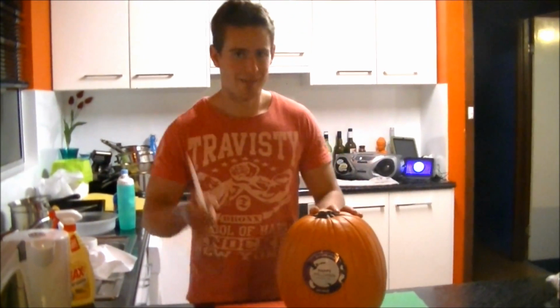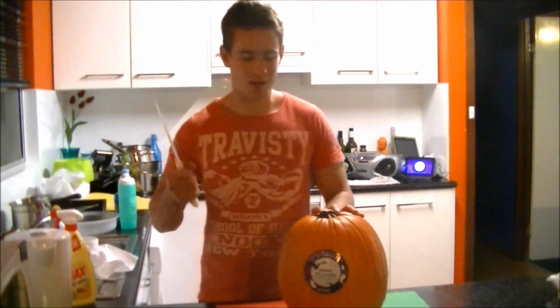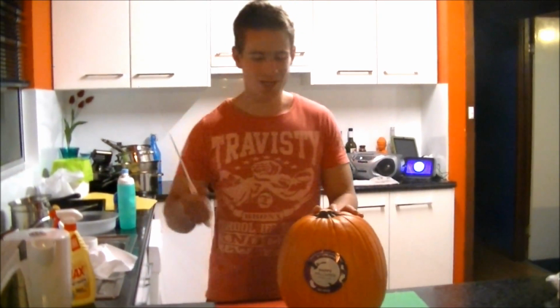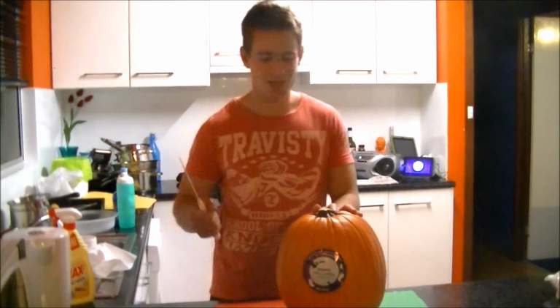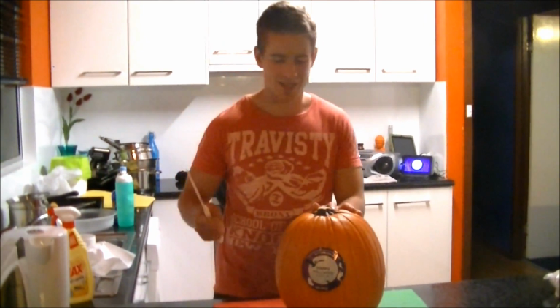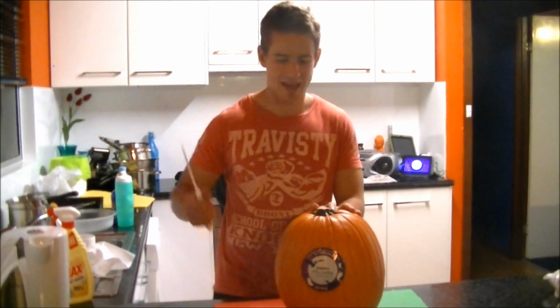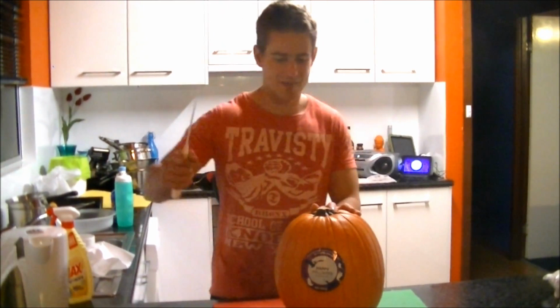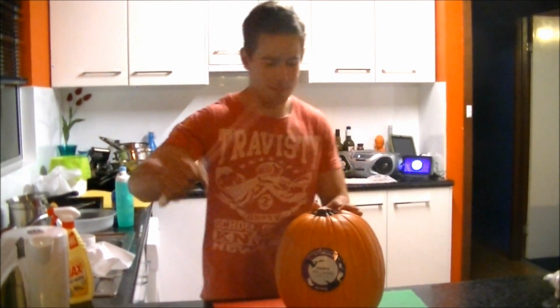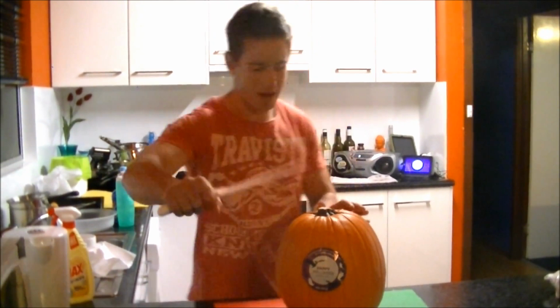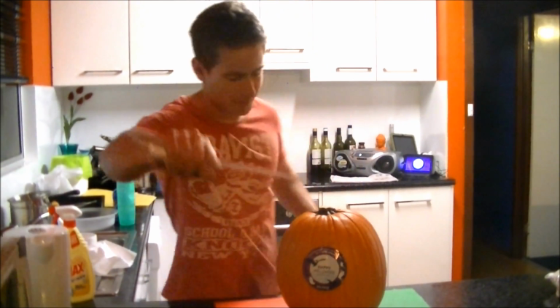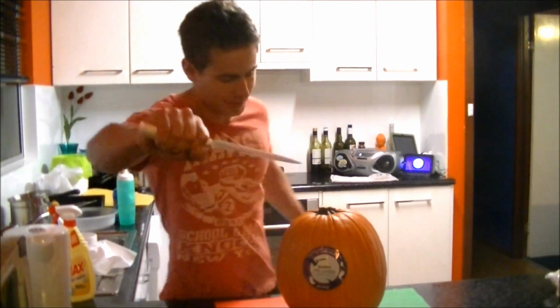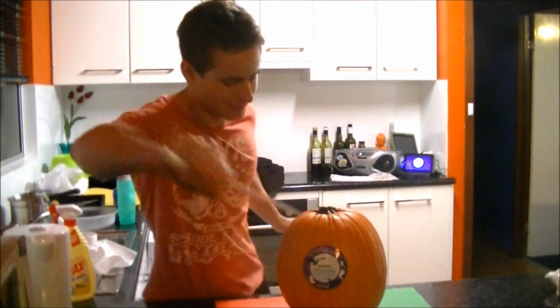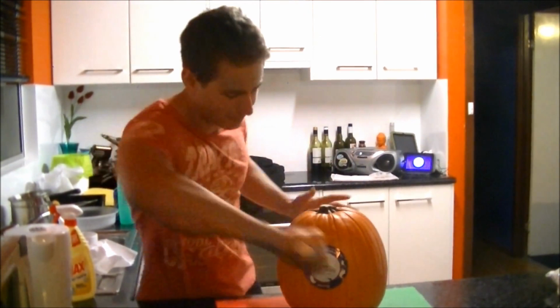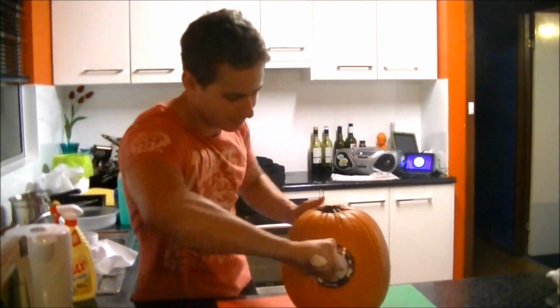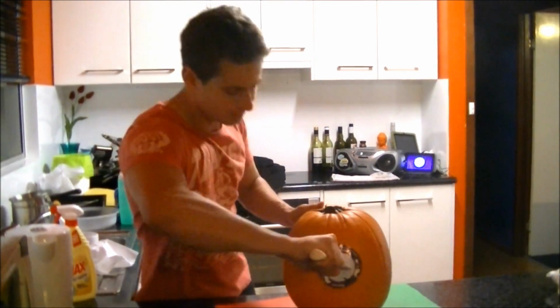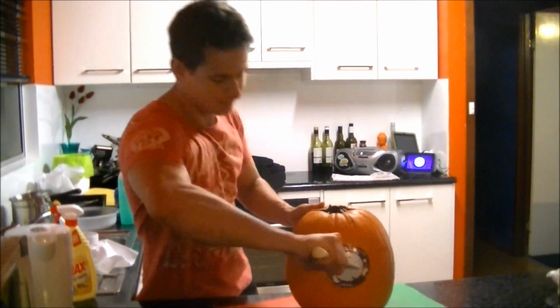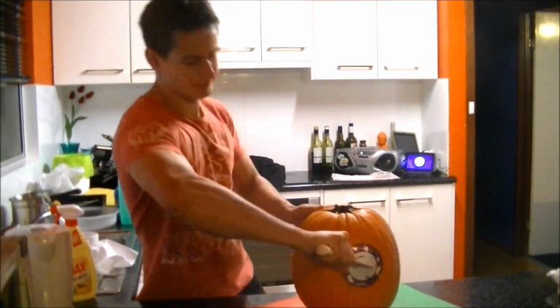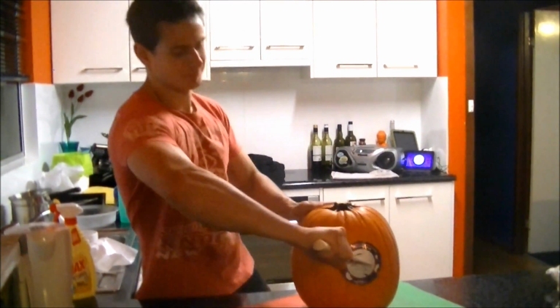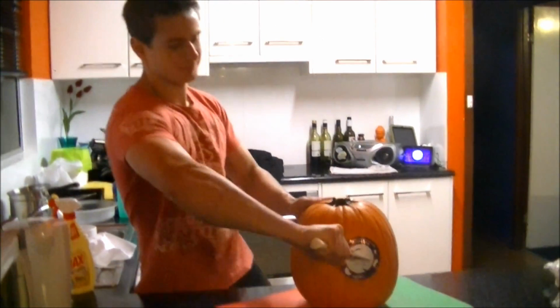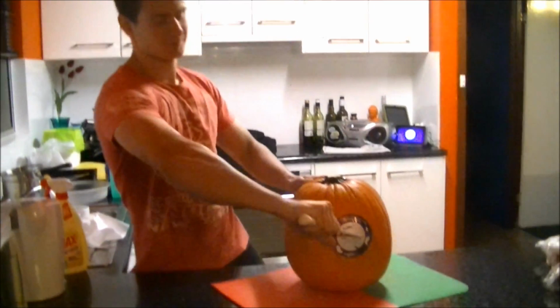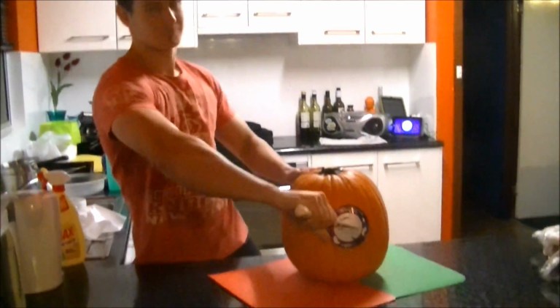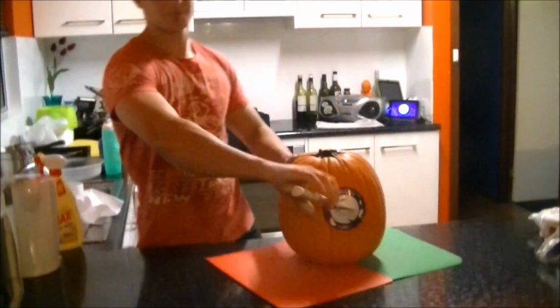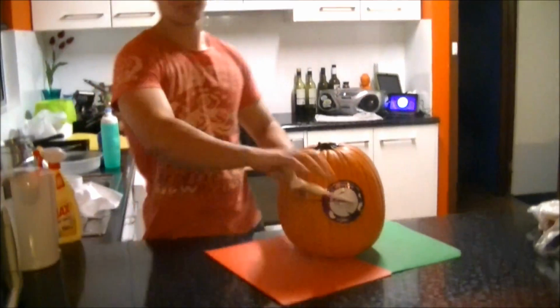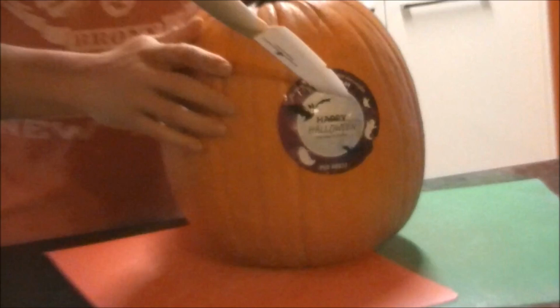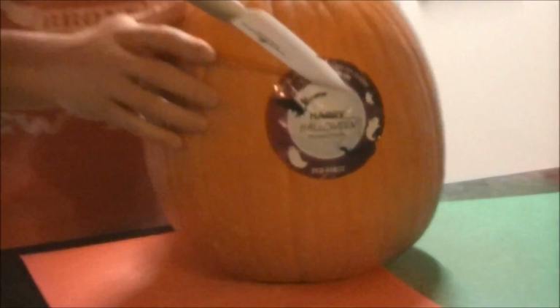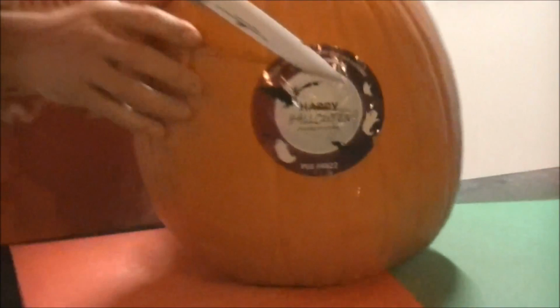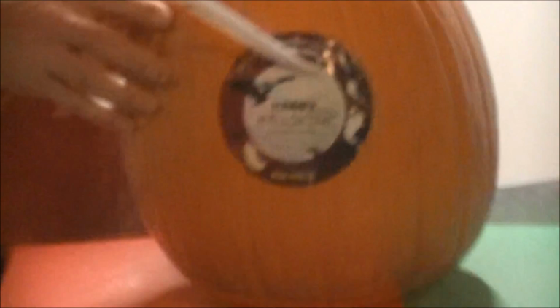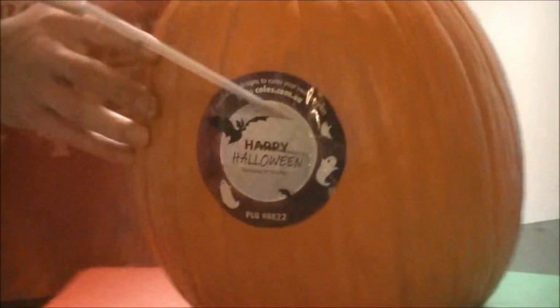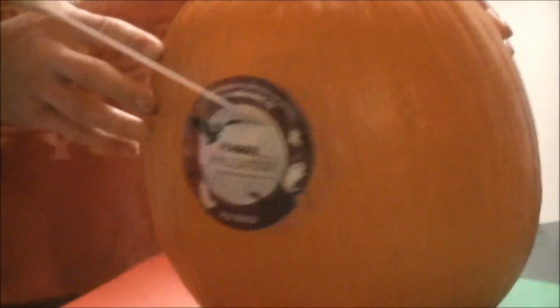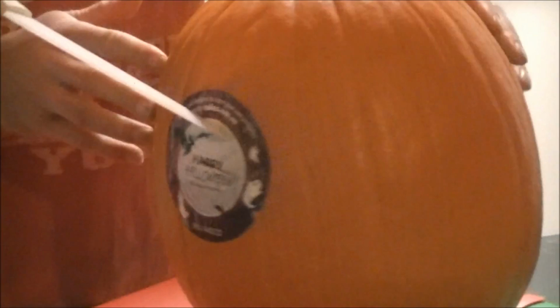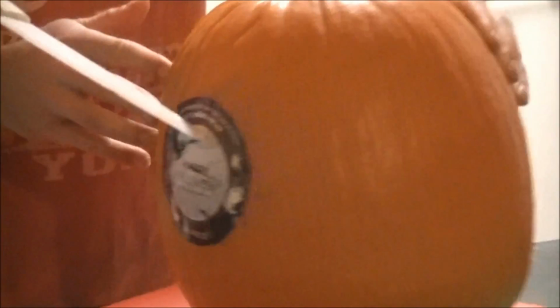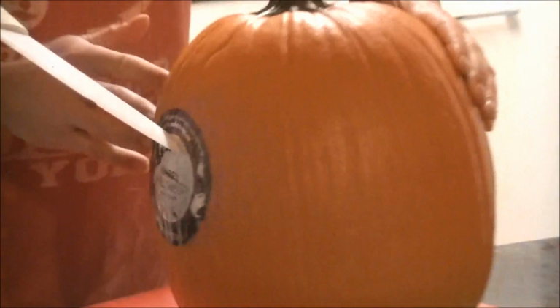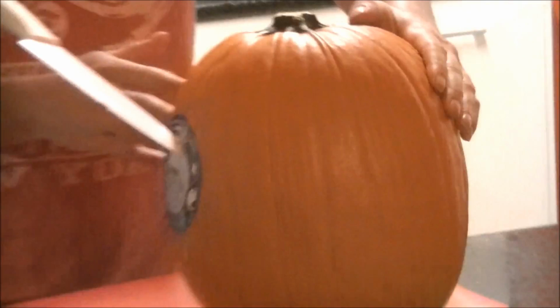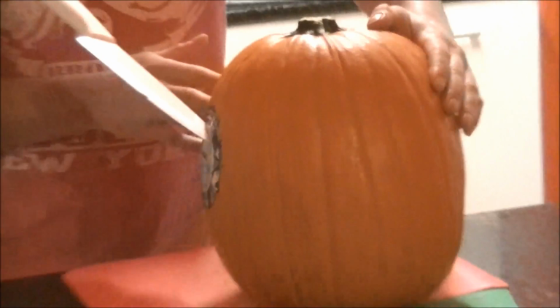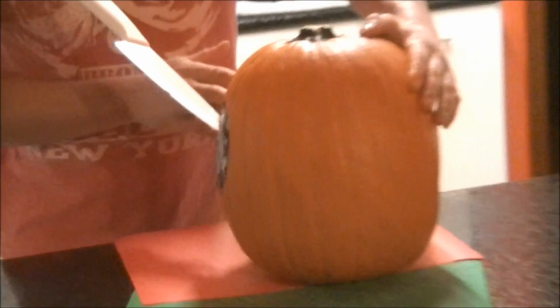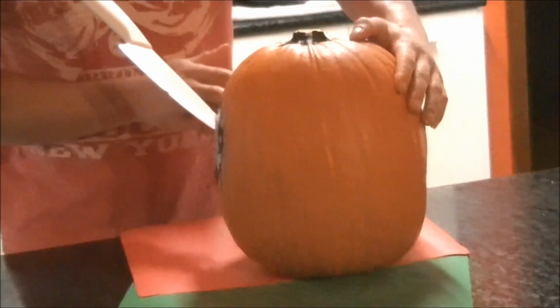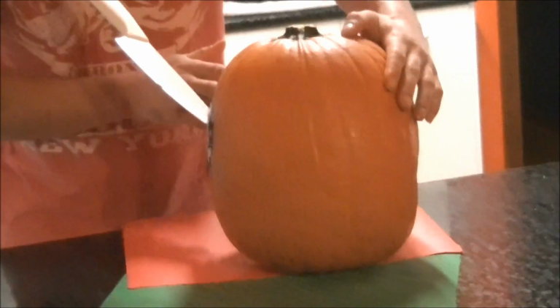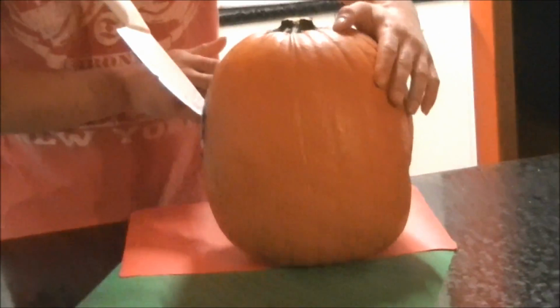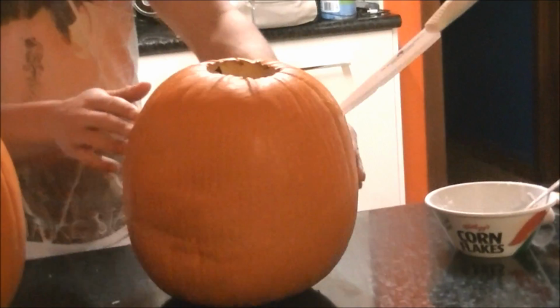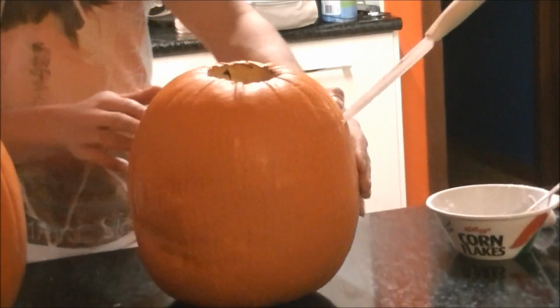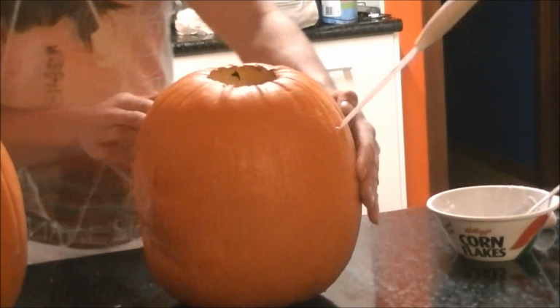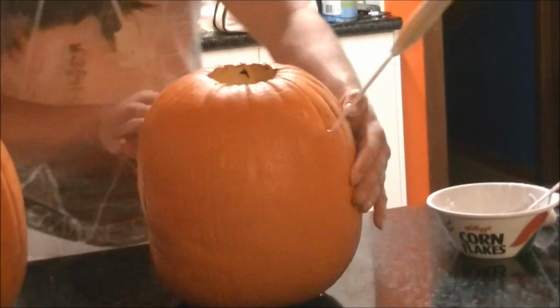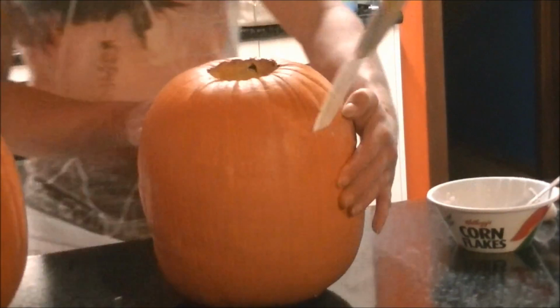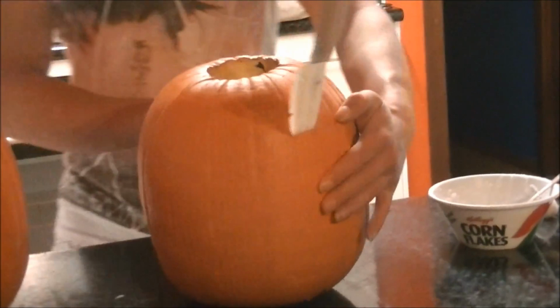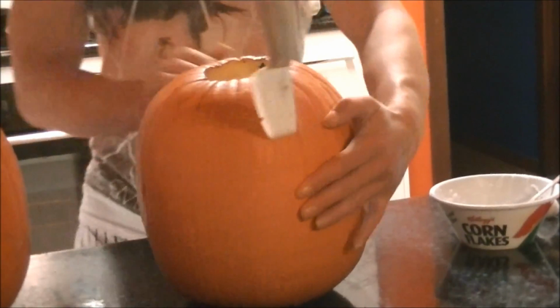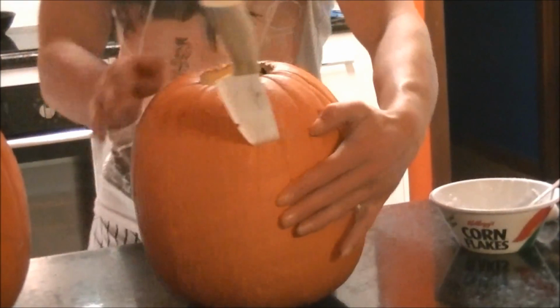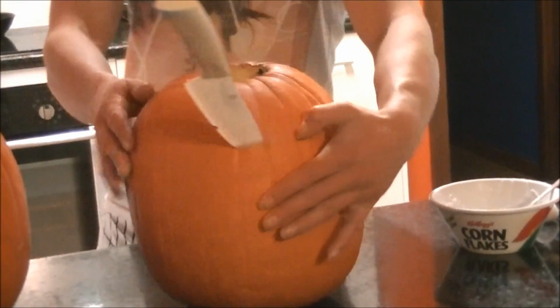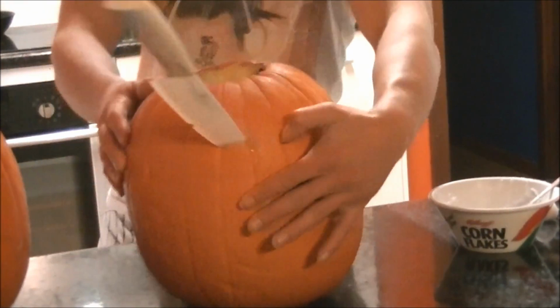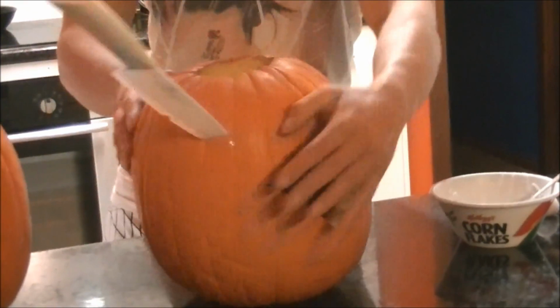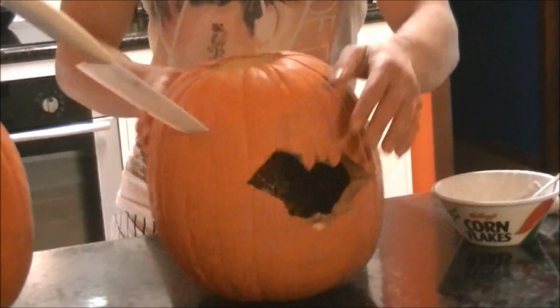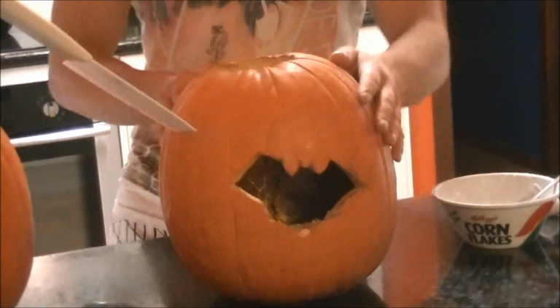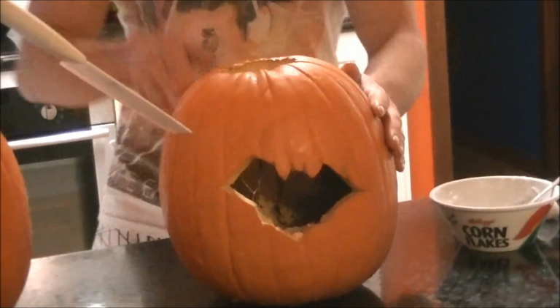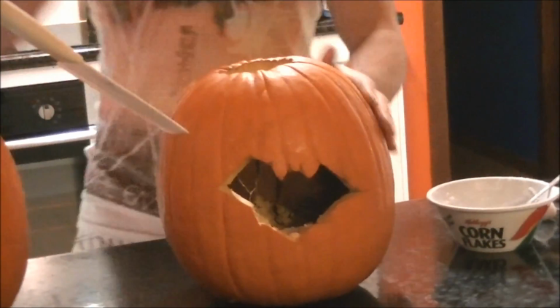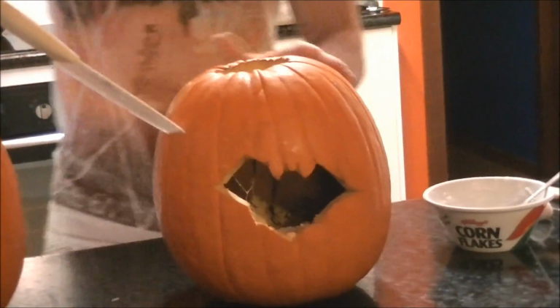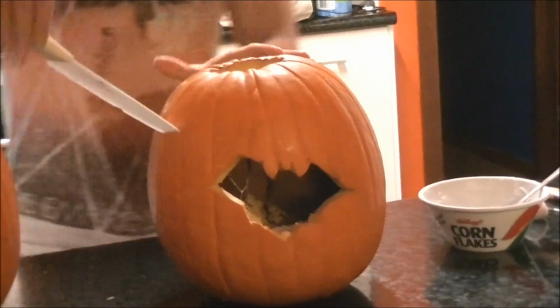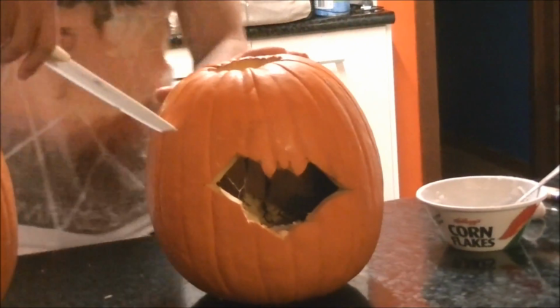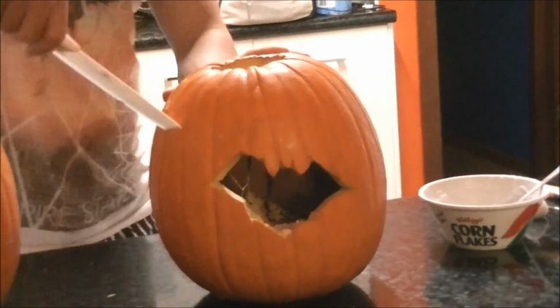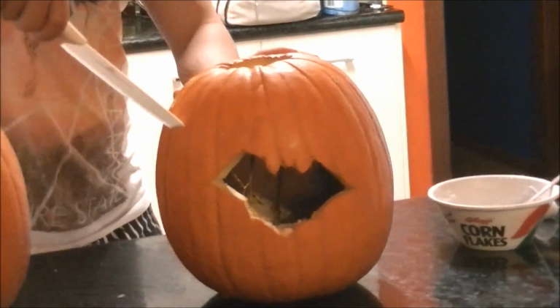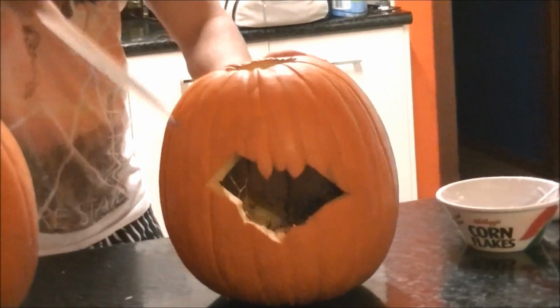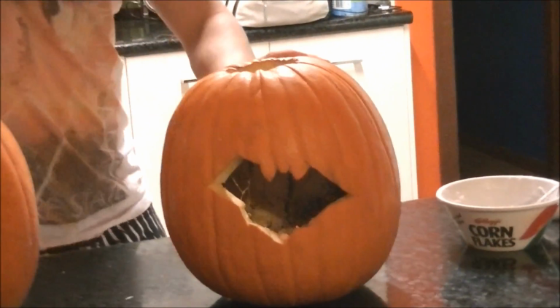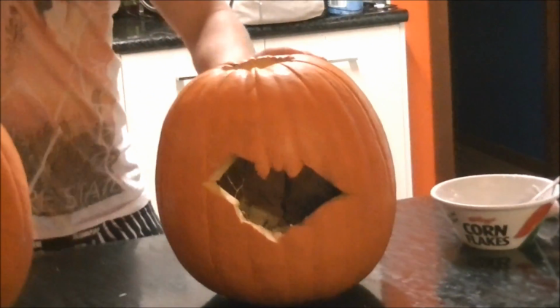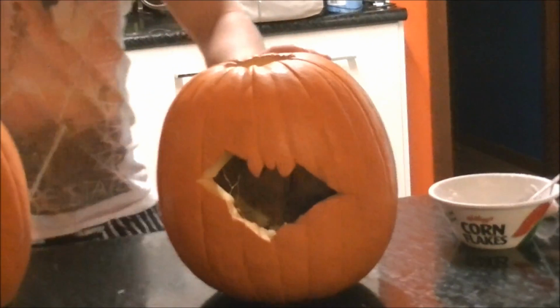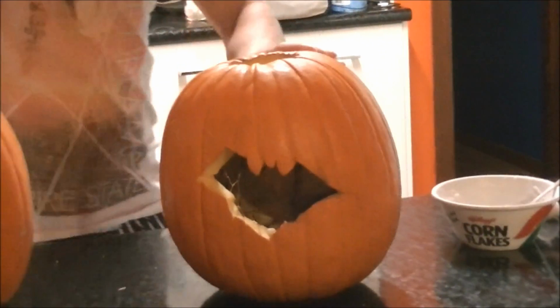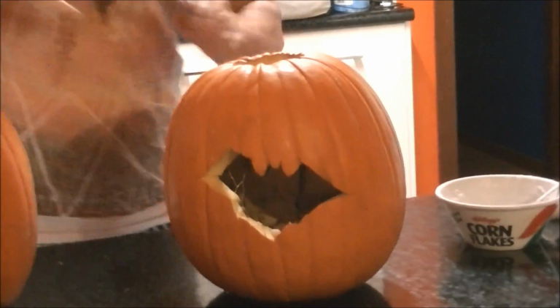First, you carve your pumpkin. Okay, now that's carved.